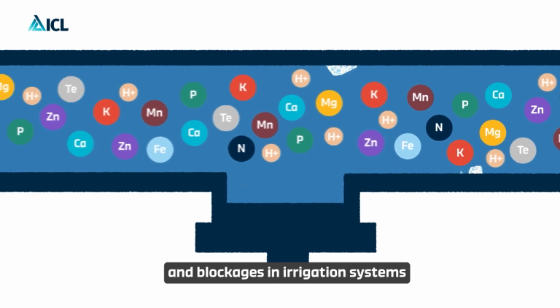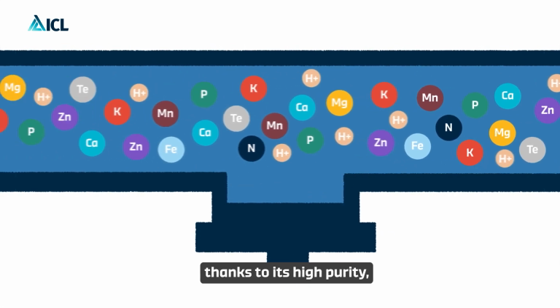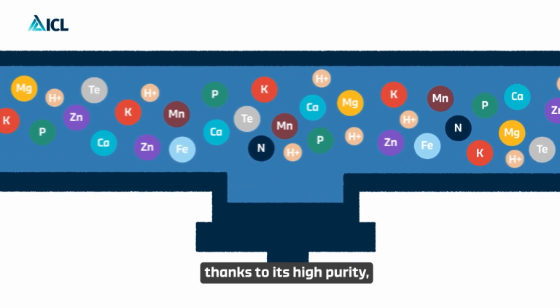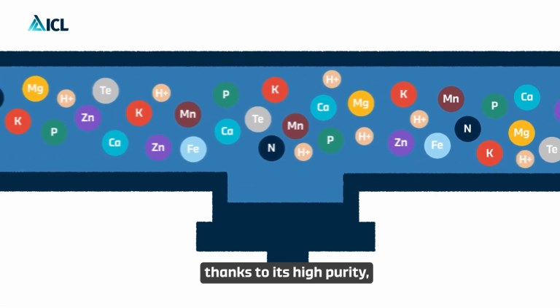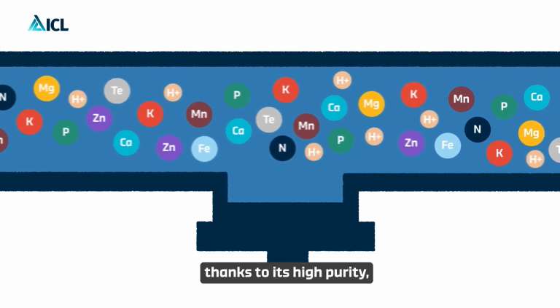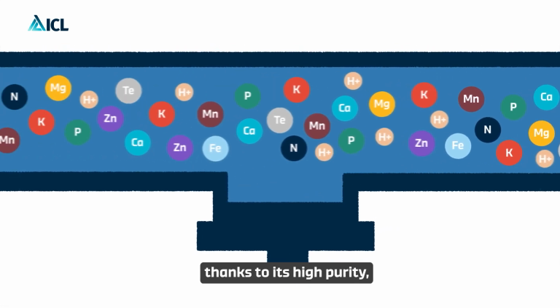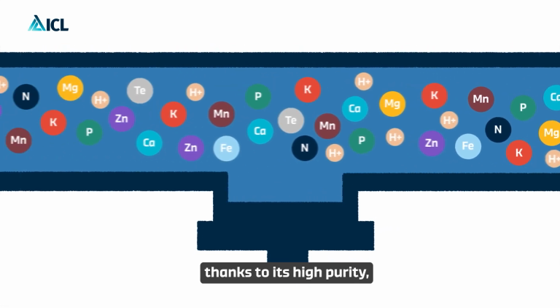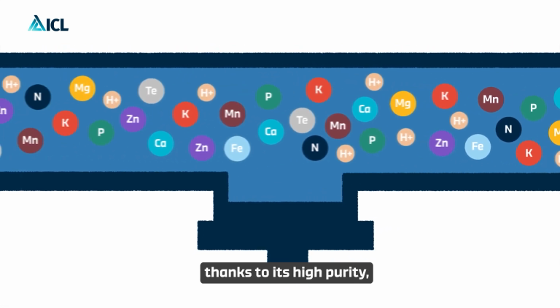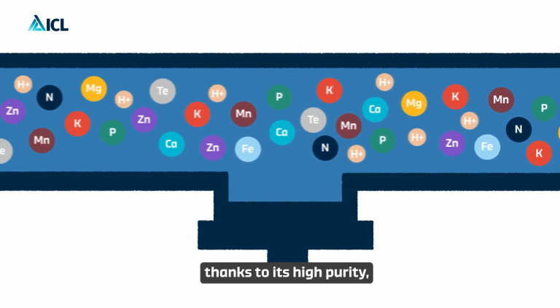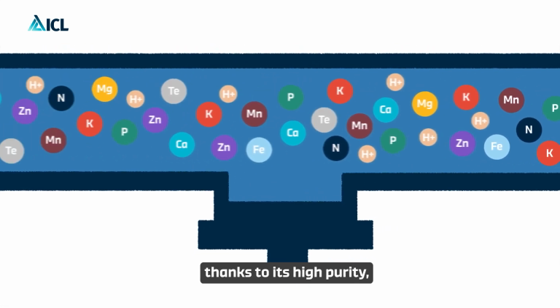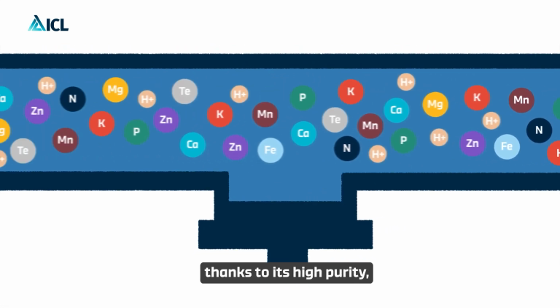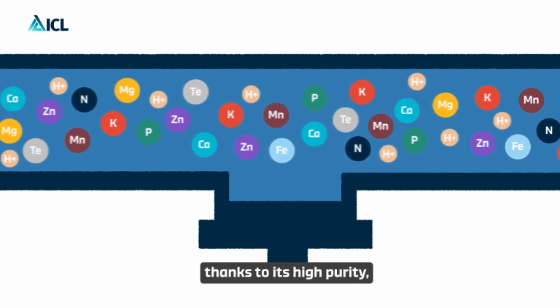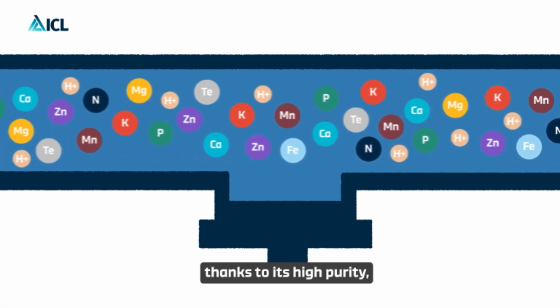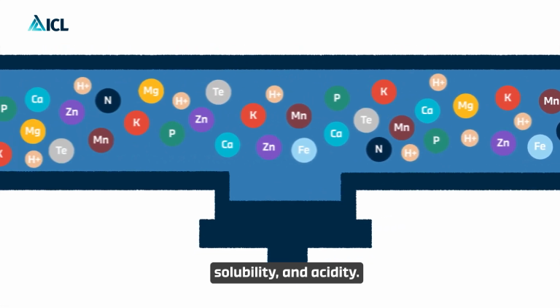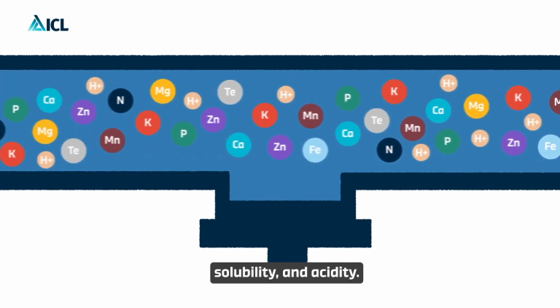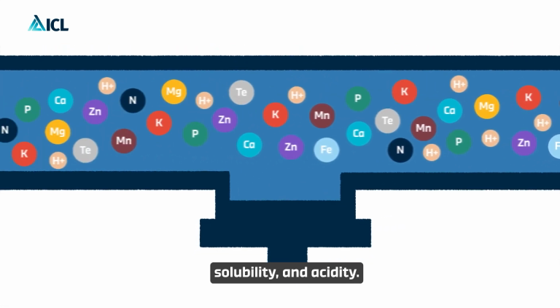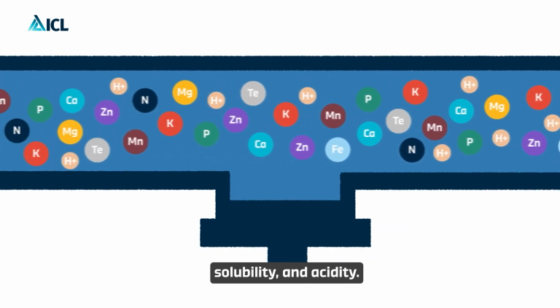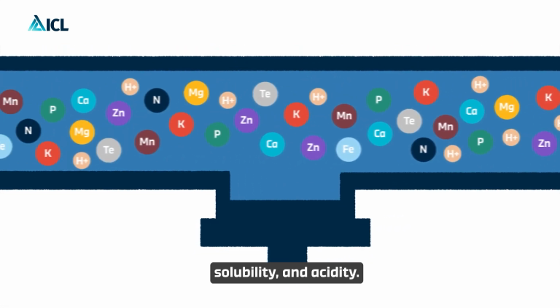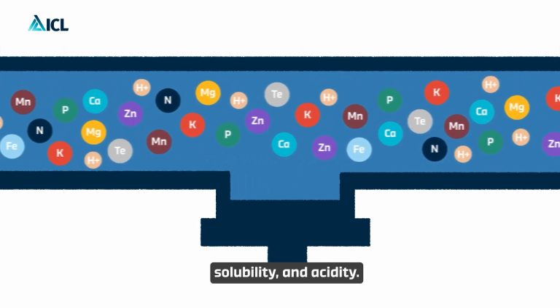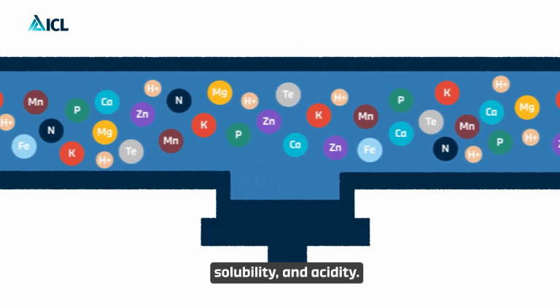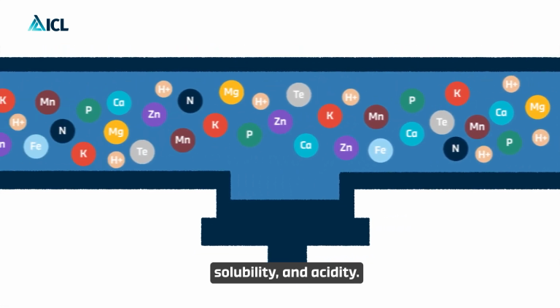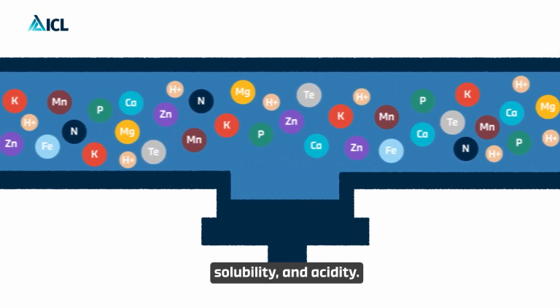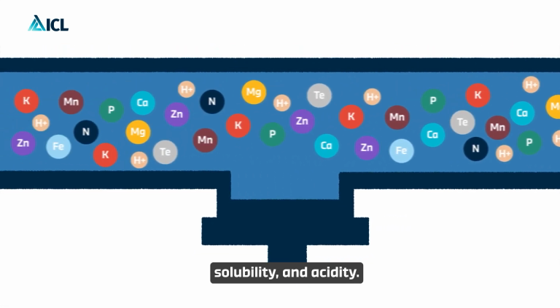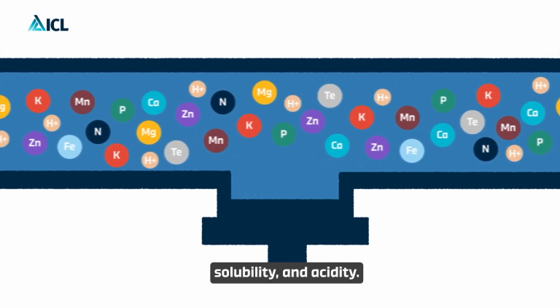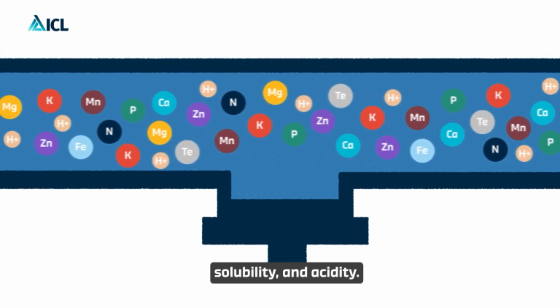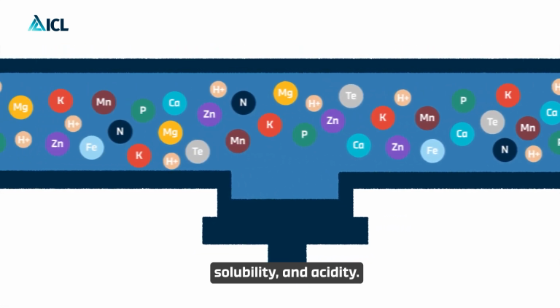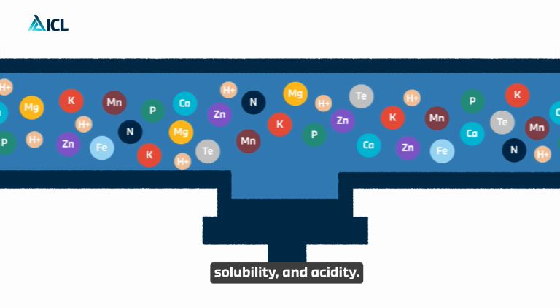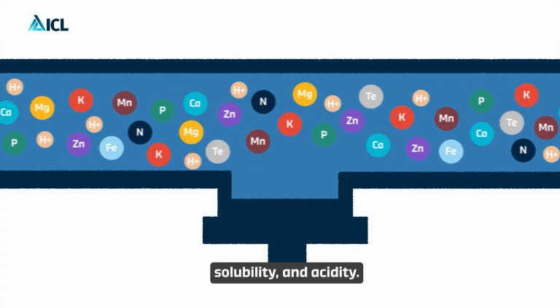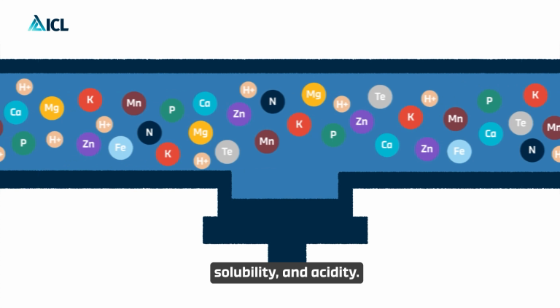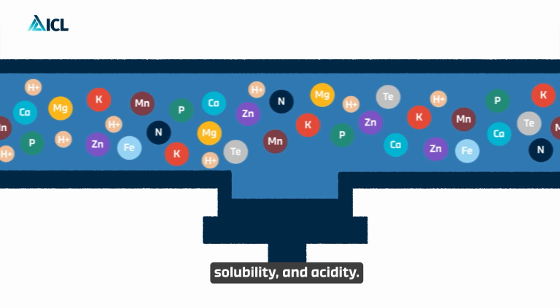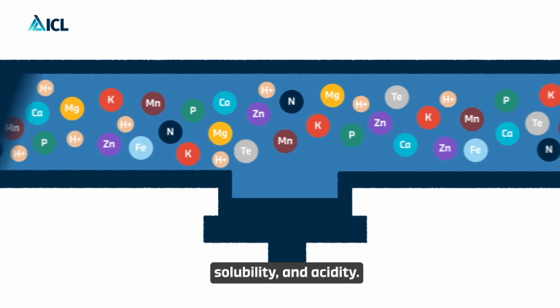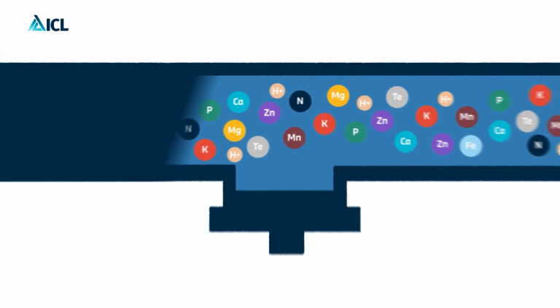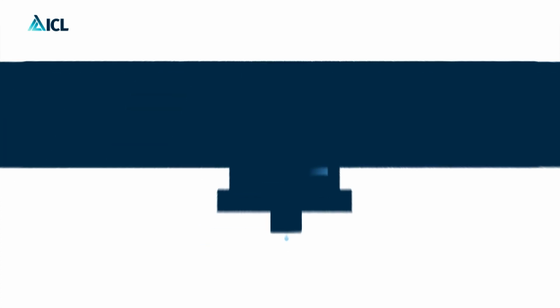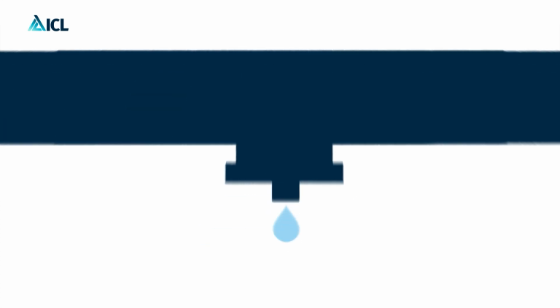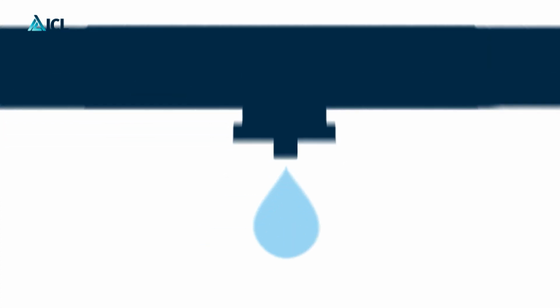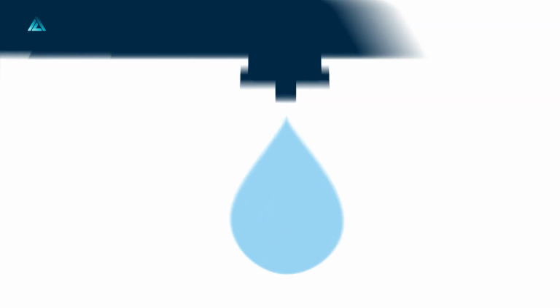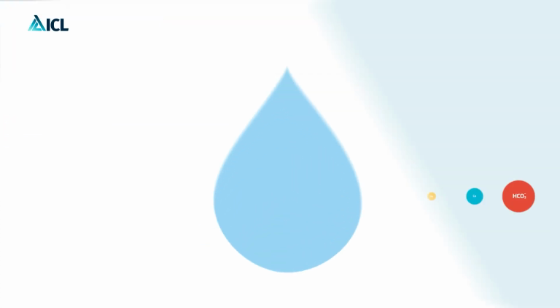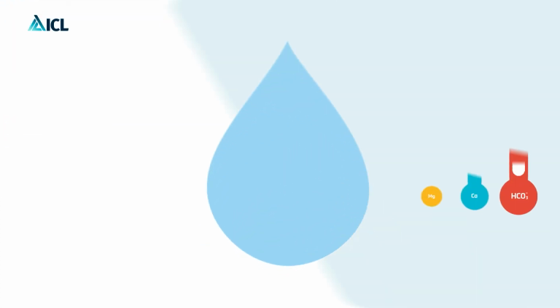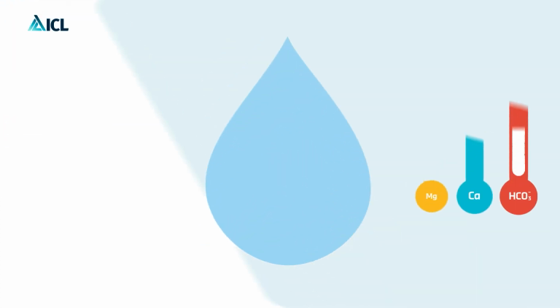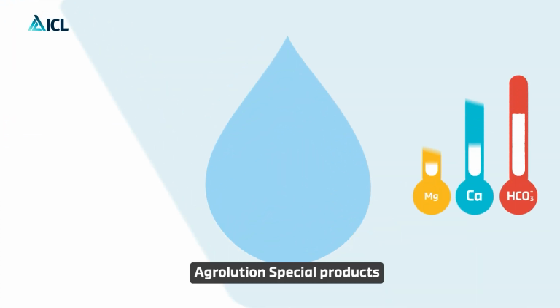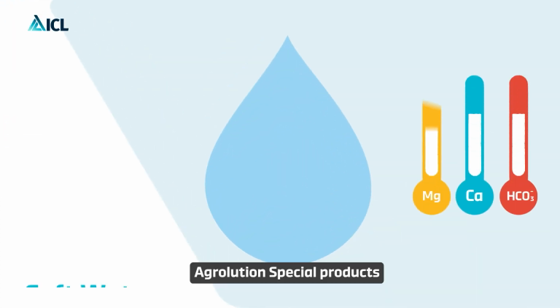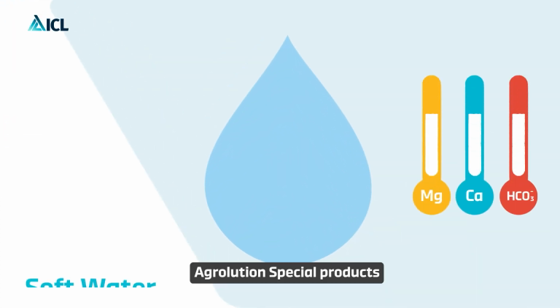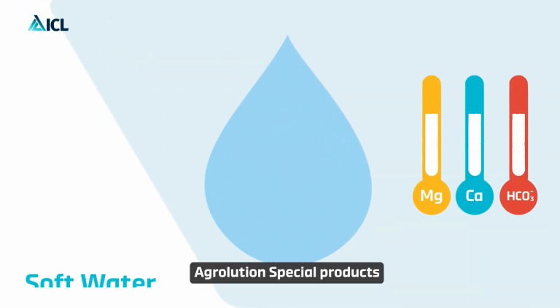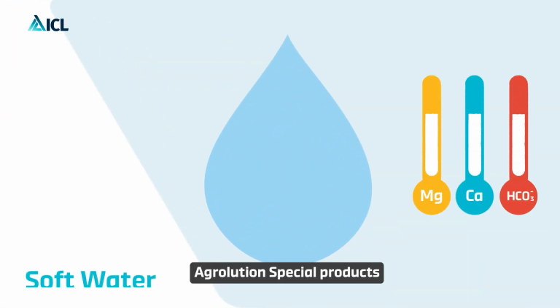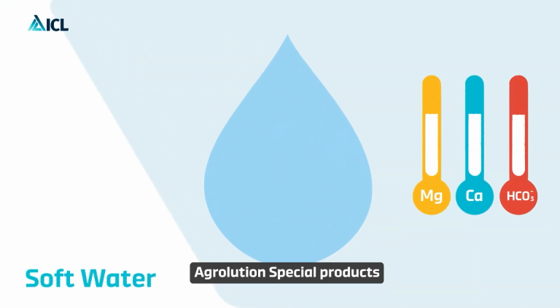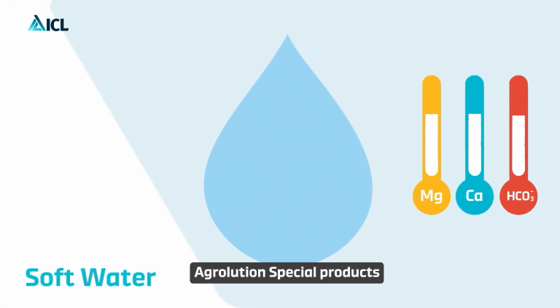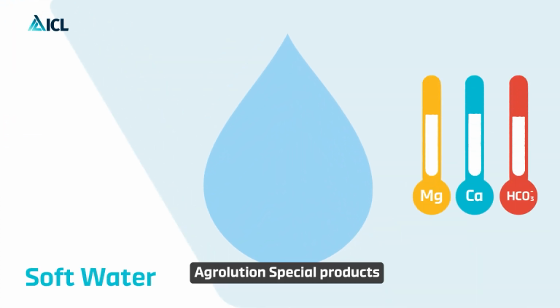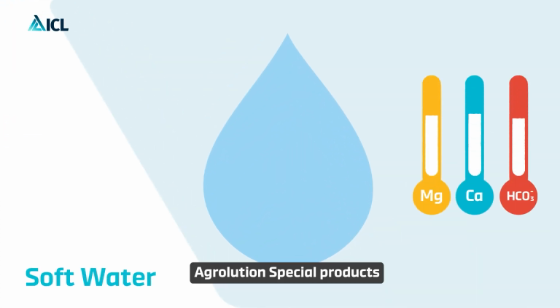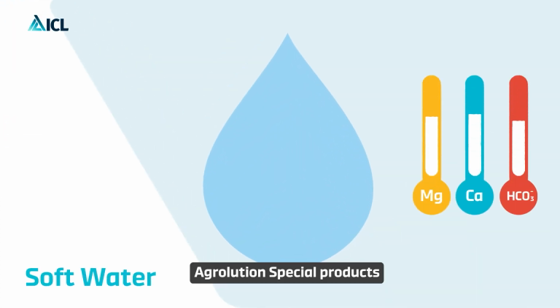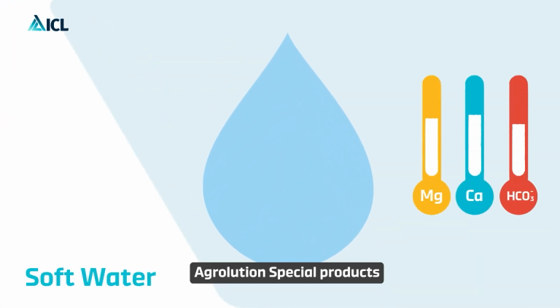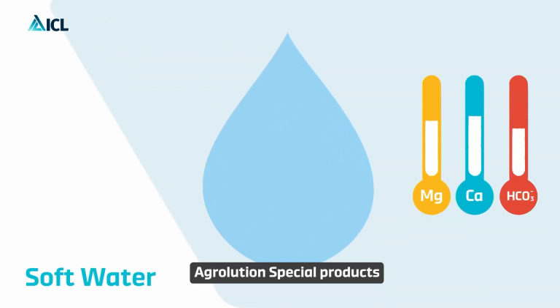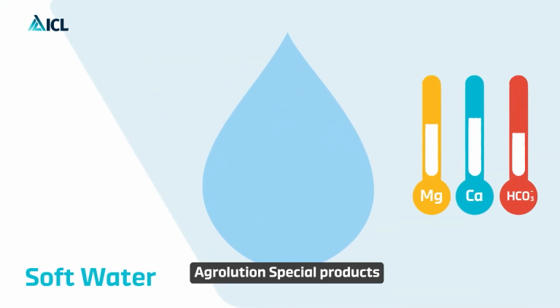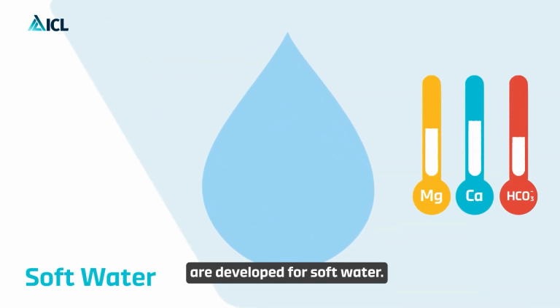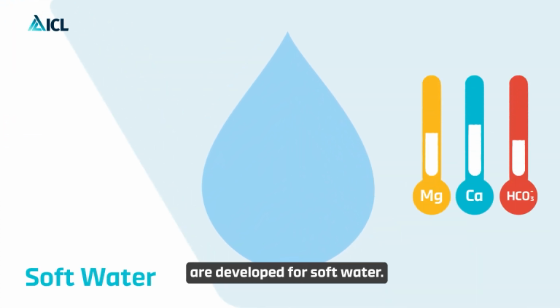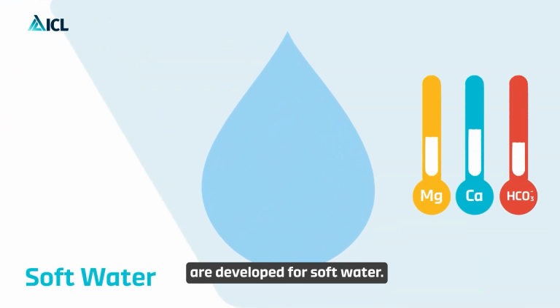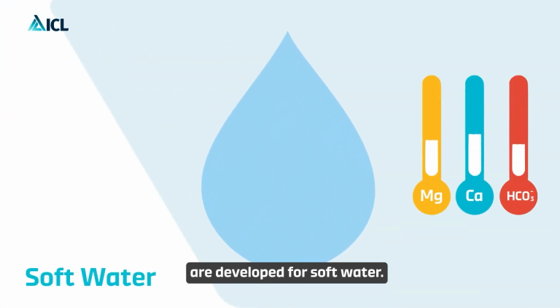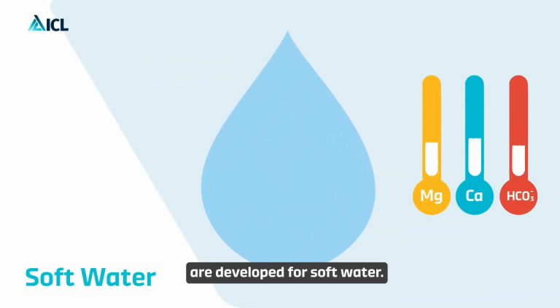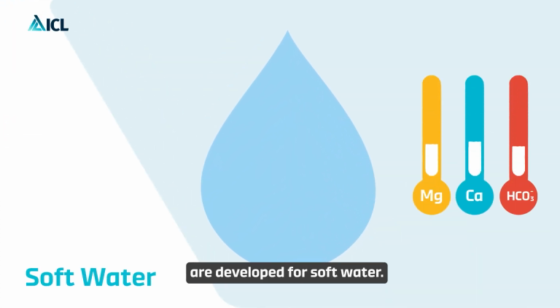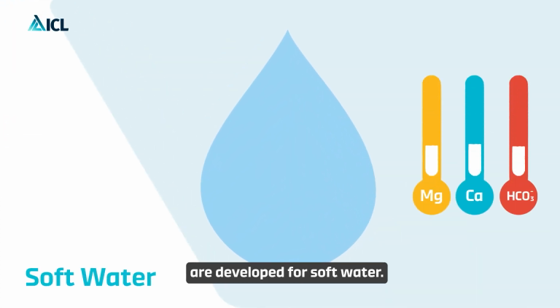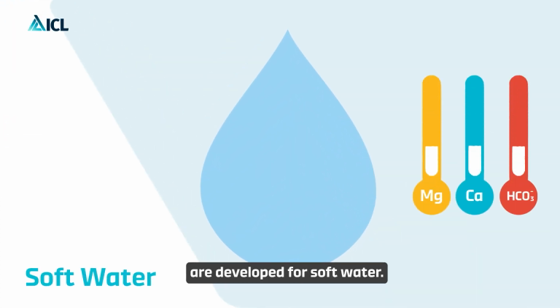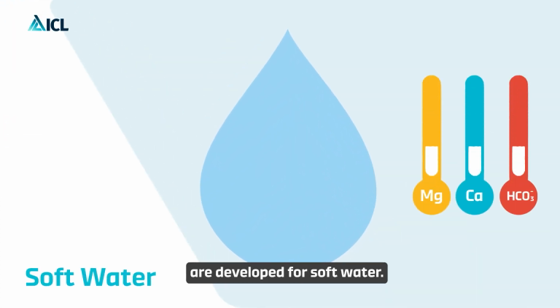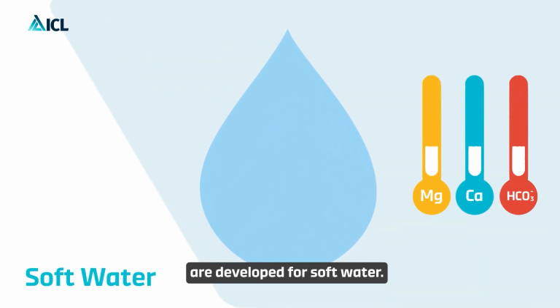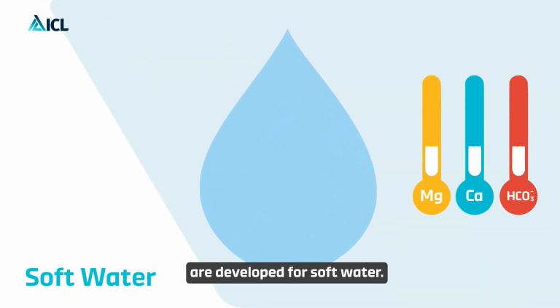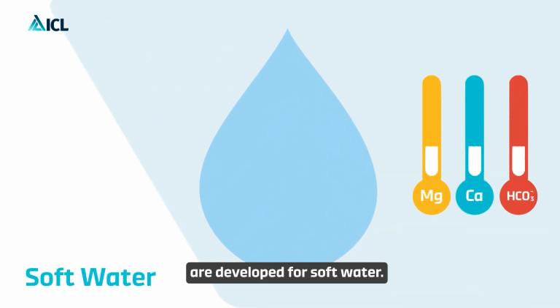Thanks to its high purity, solubility, and acidity. Agriolution Special products are developed for soft water.